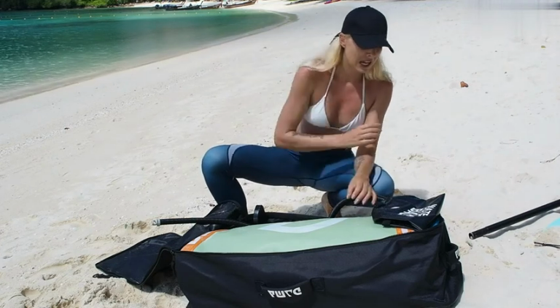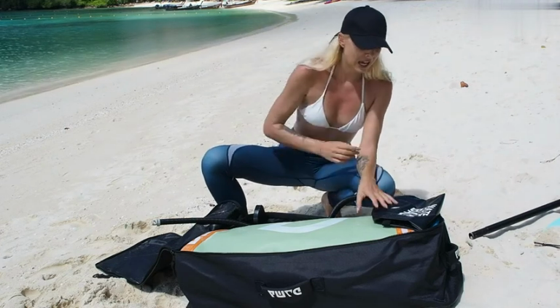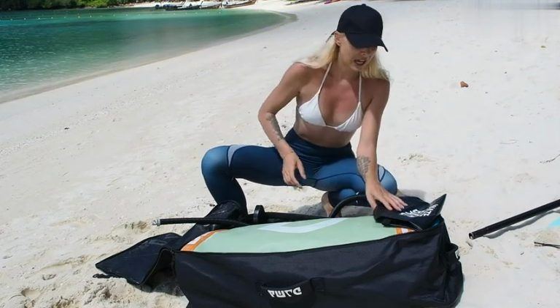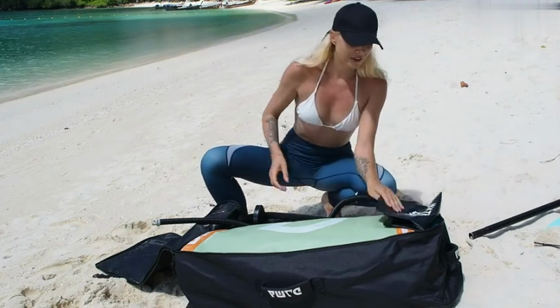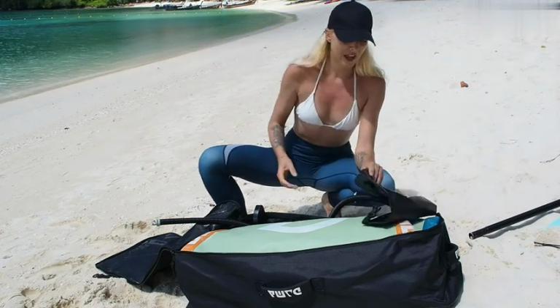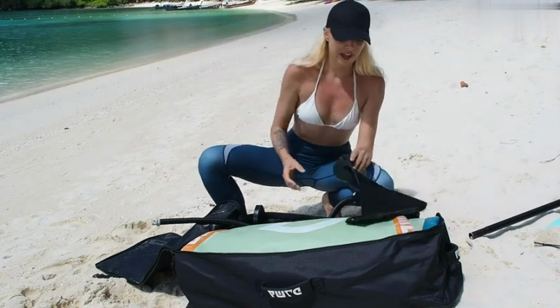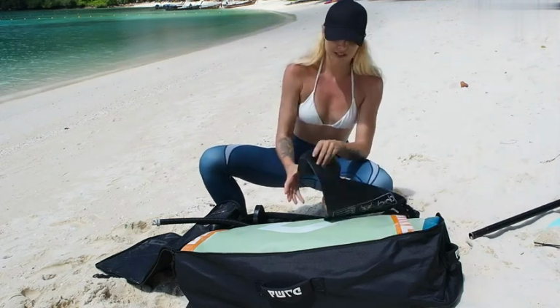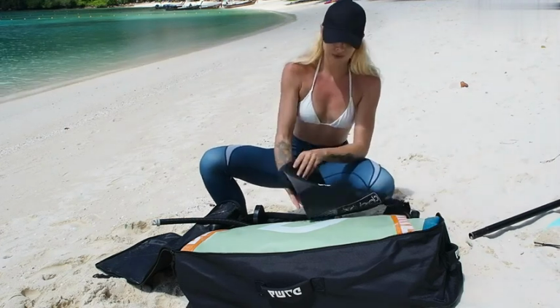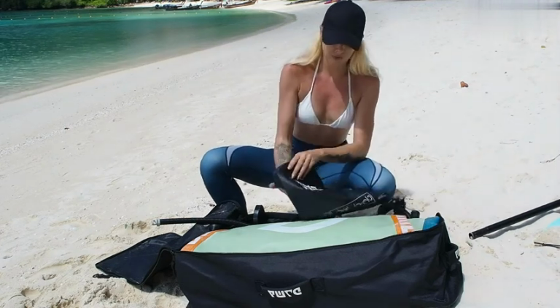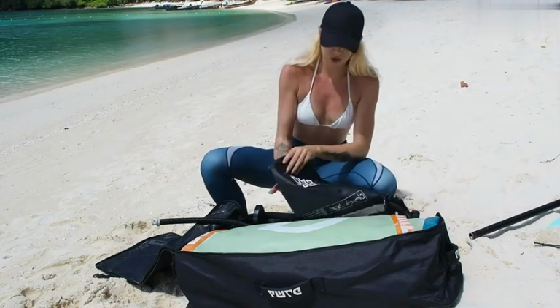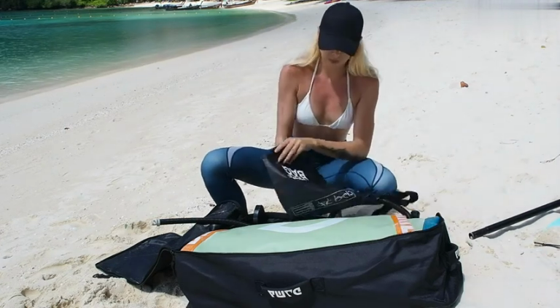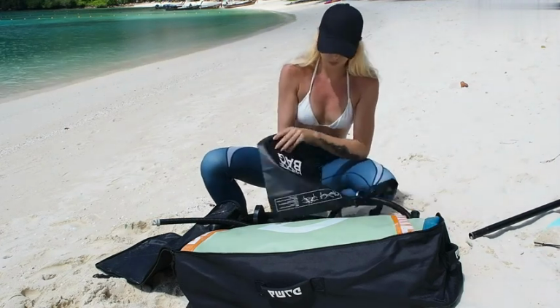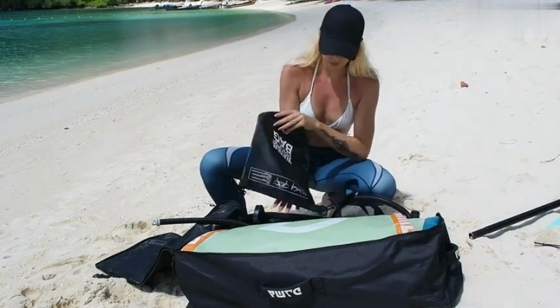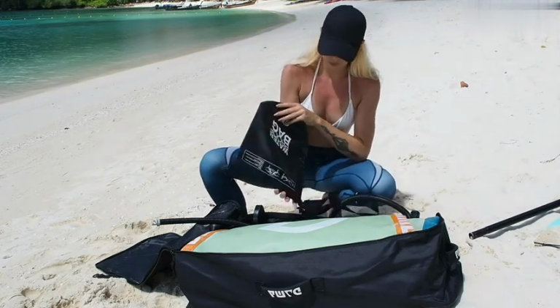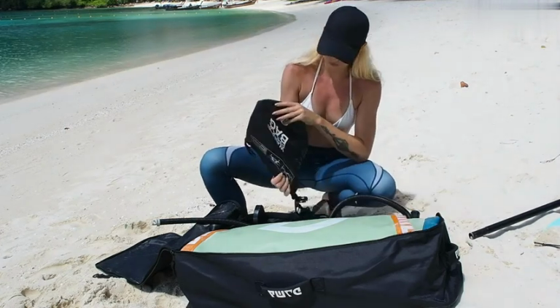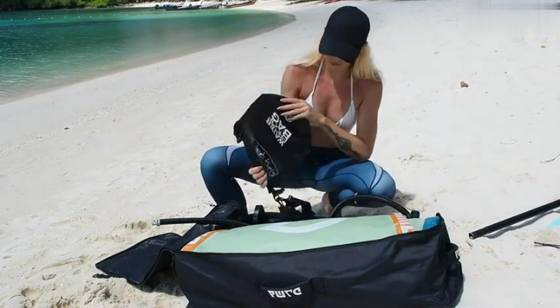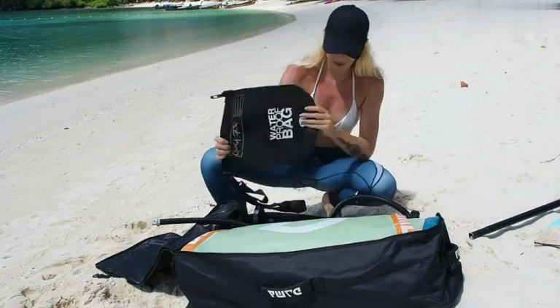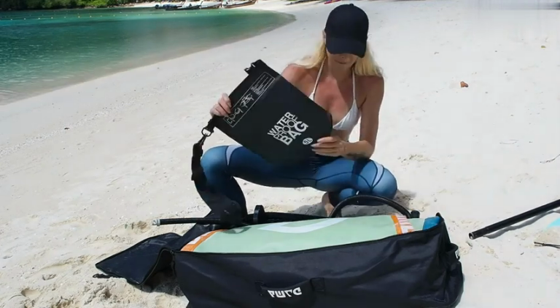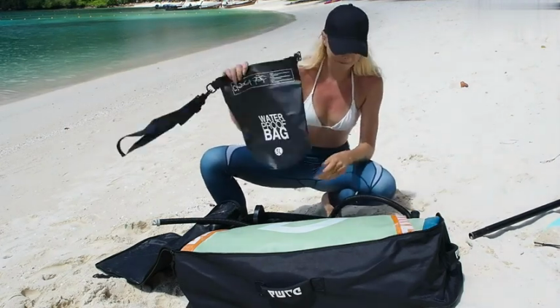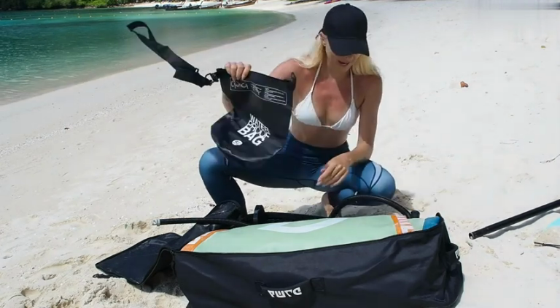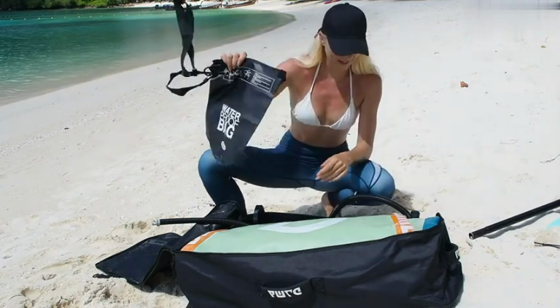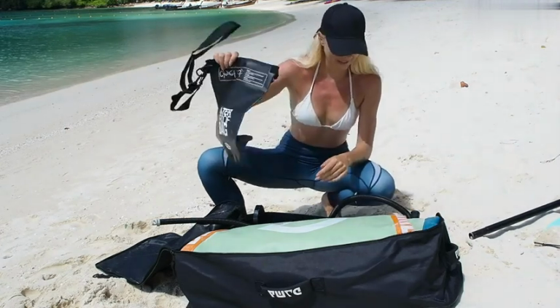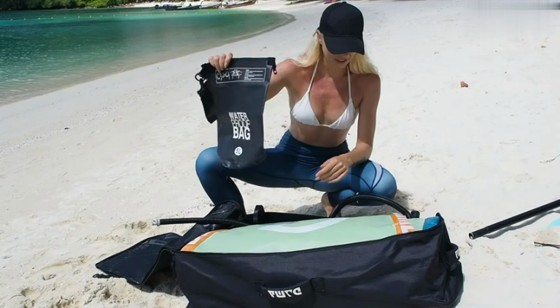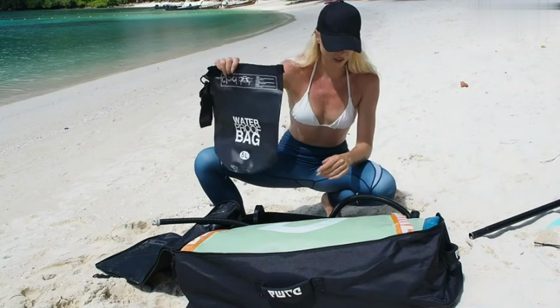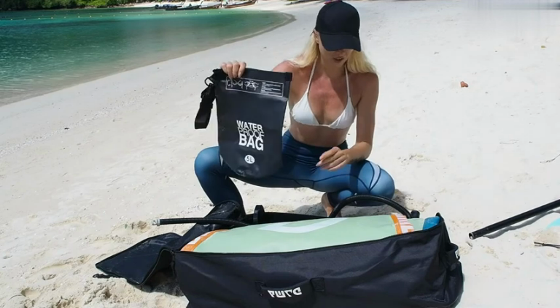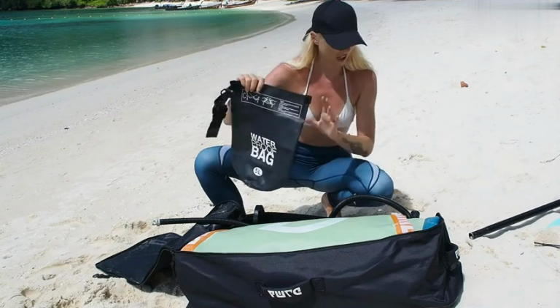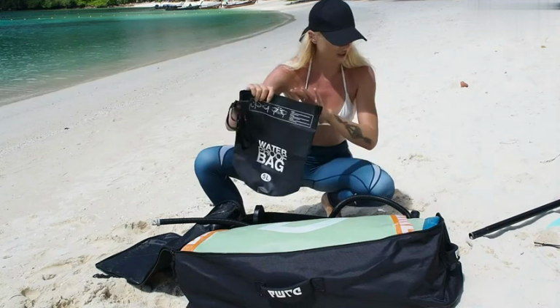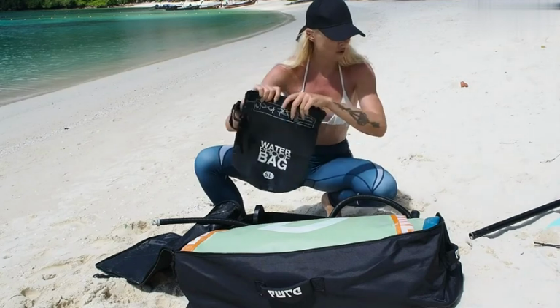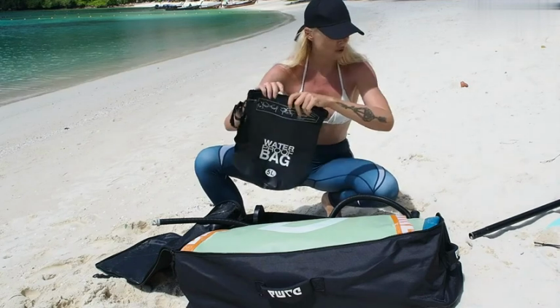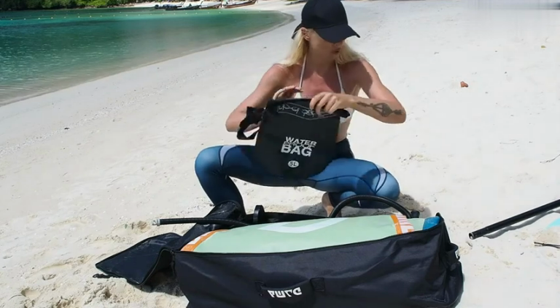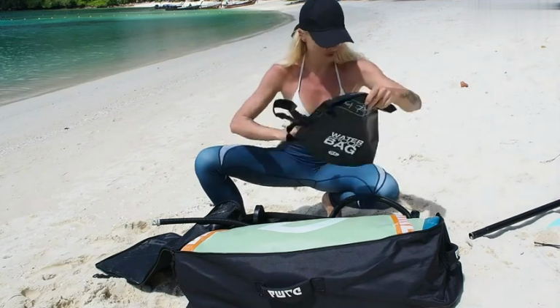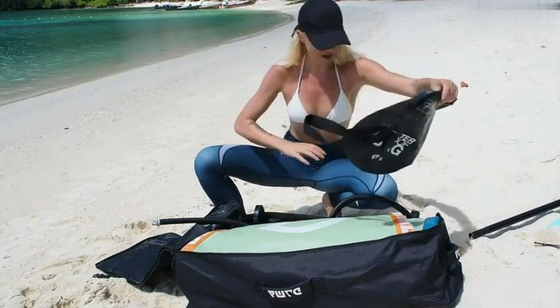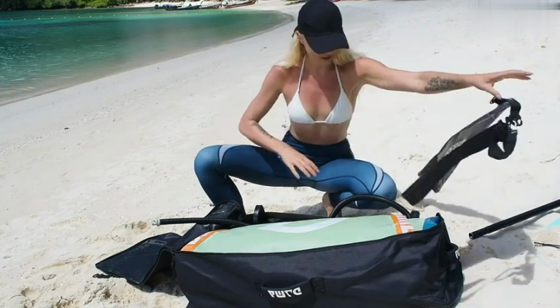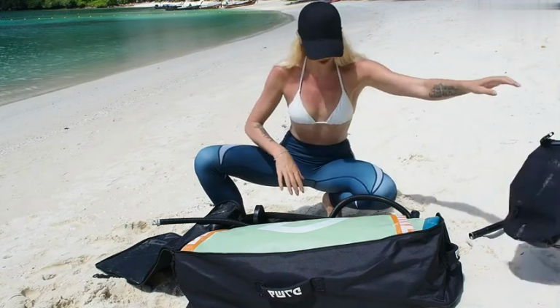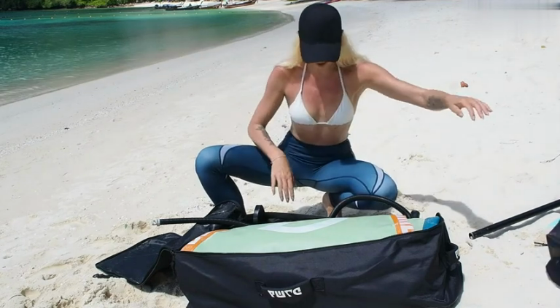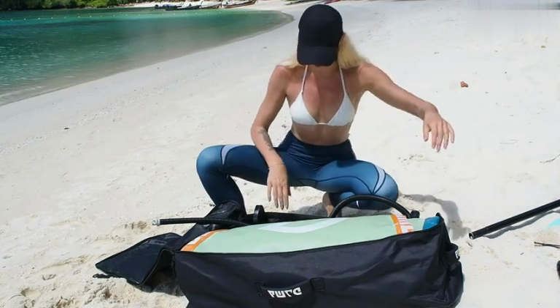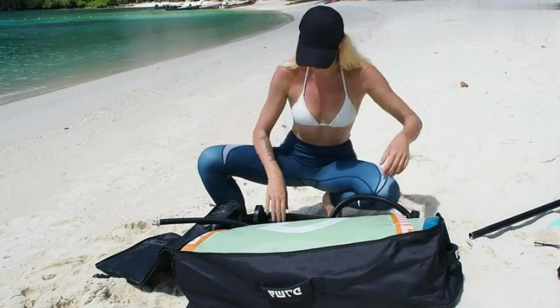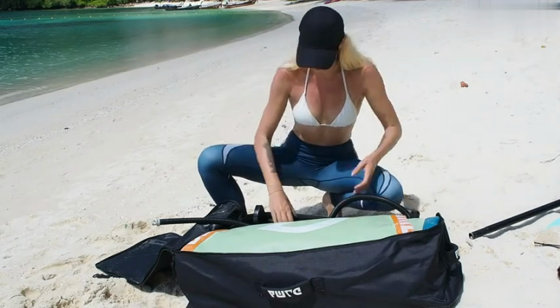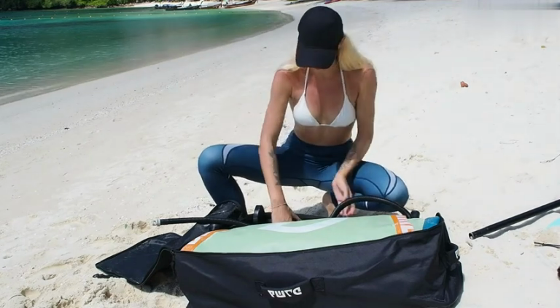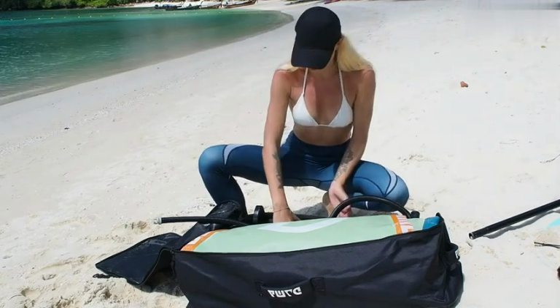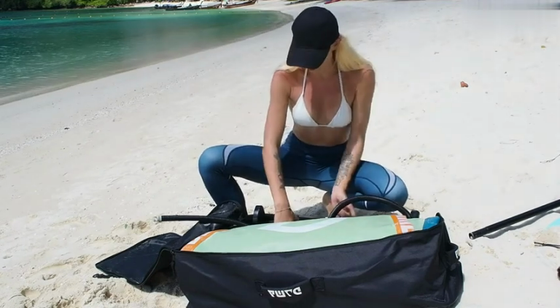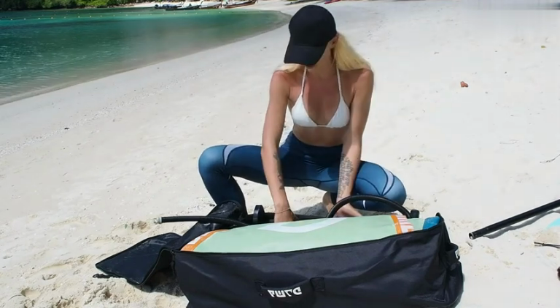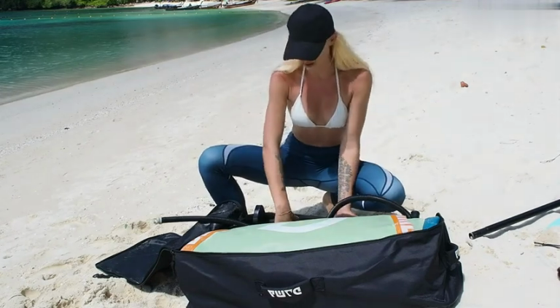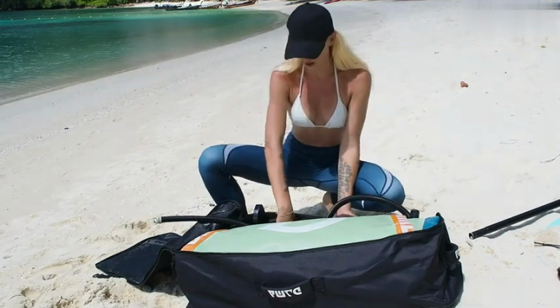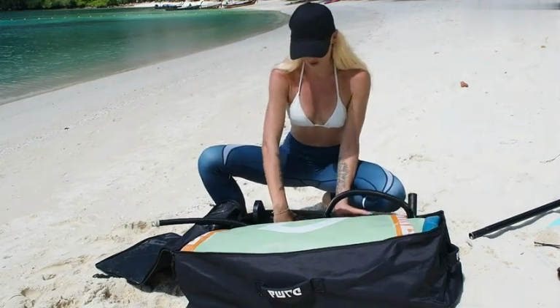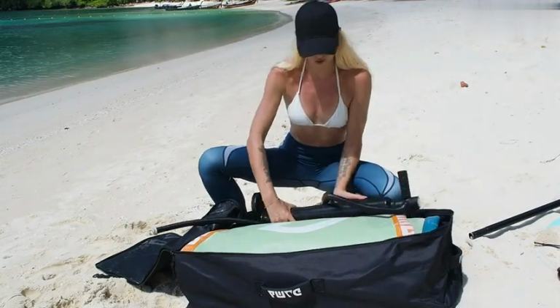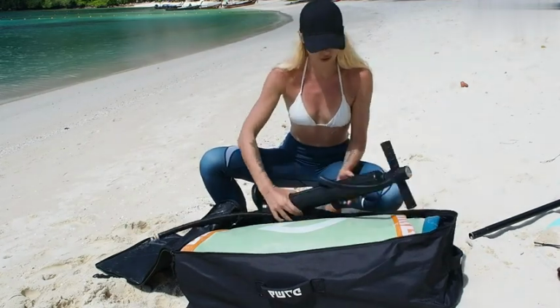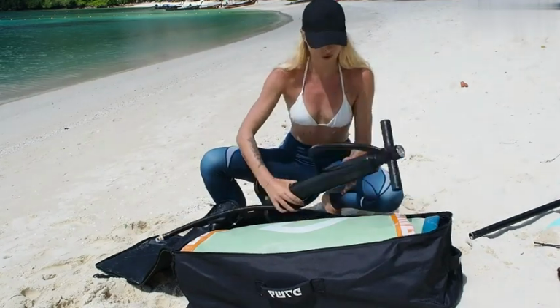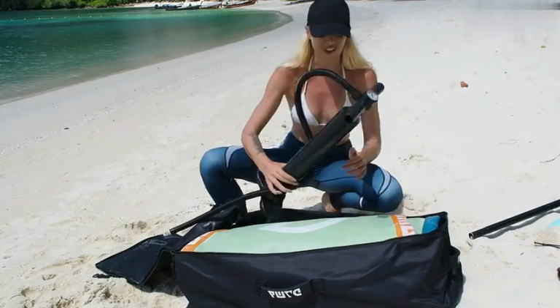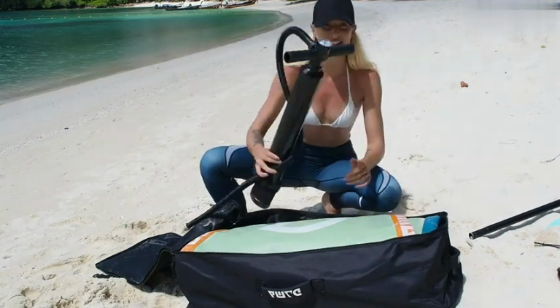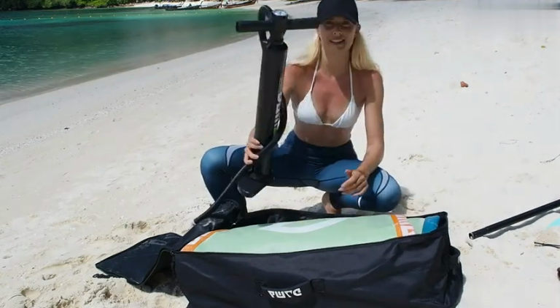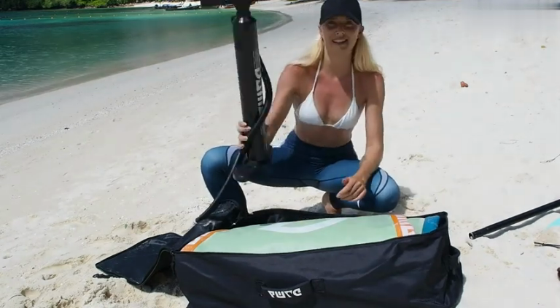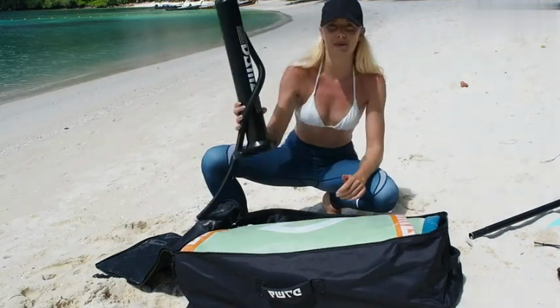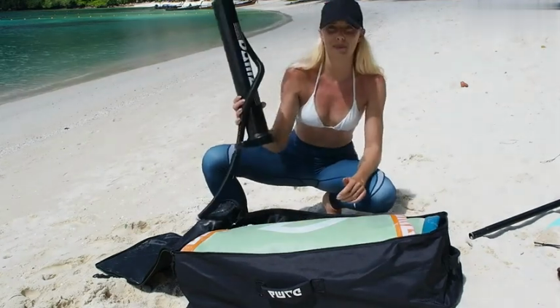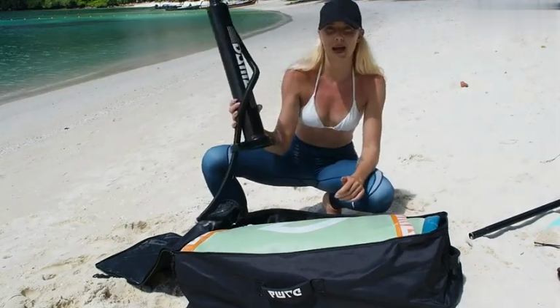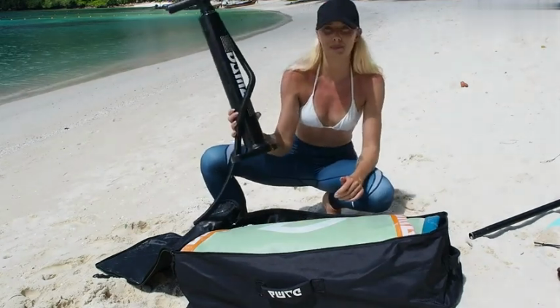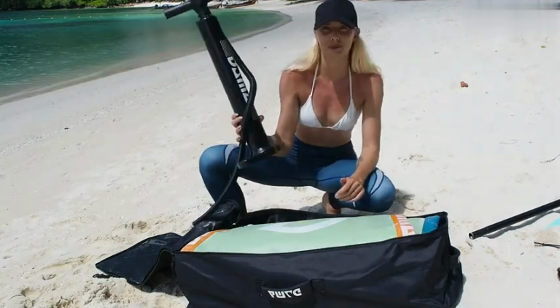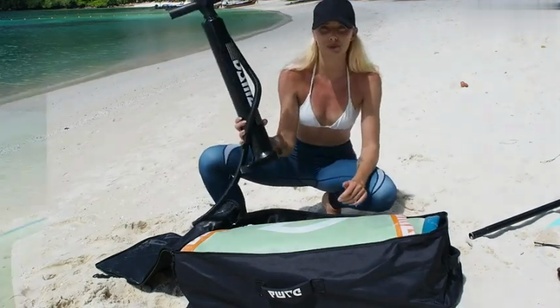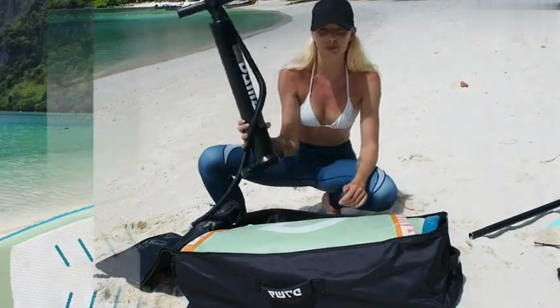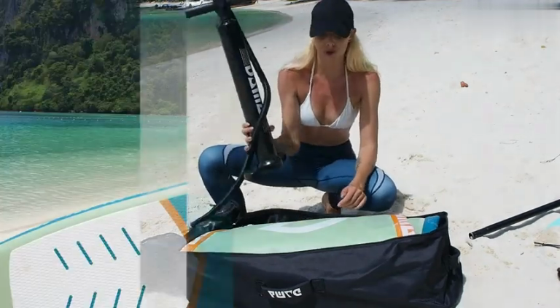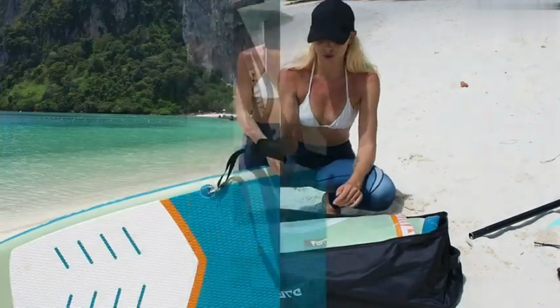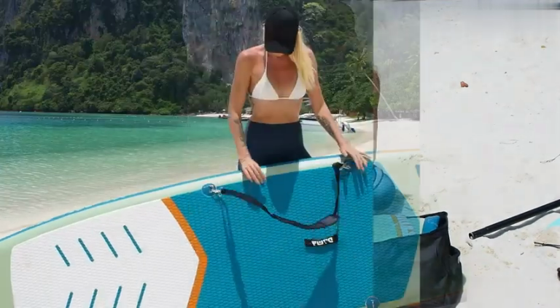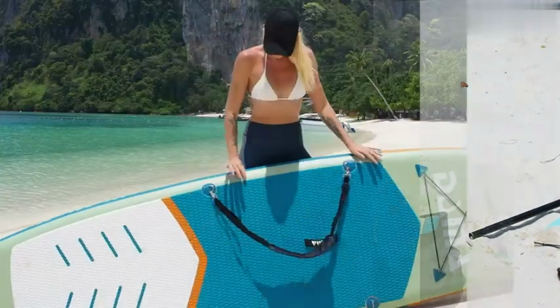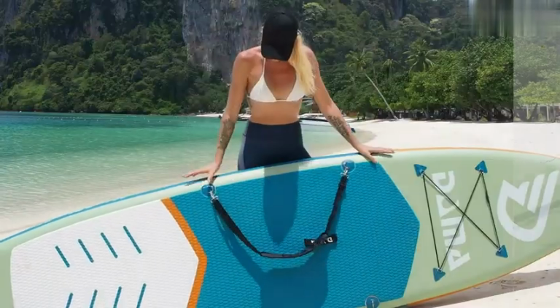You have a waterproof bag in here you can use while you're on the board, and also obviously the pump to blow it up.